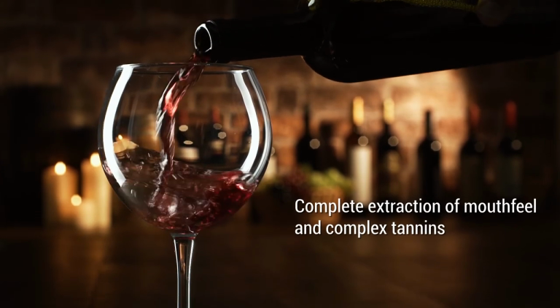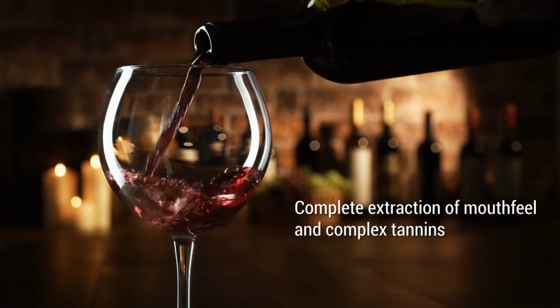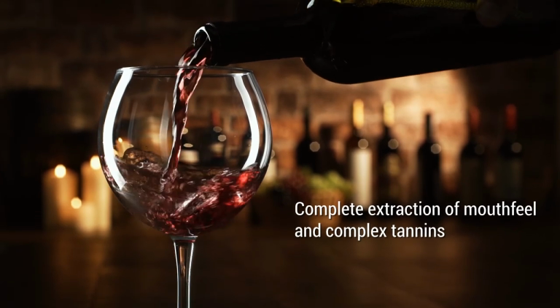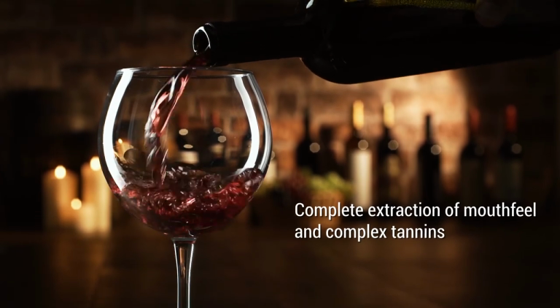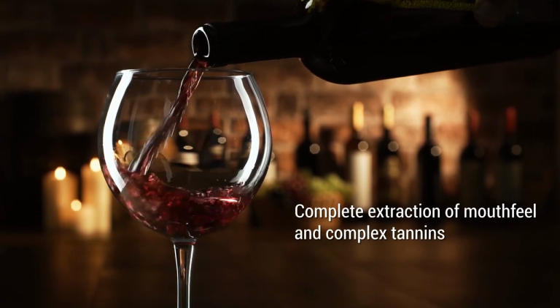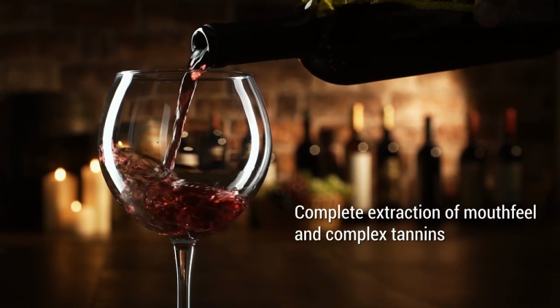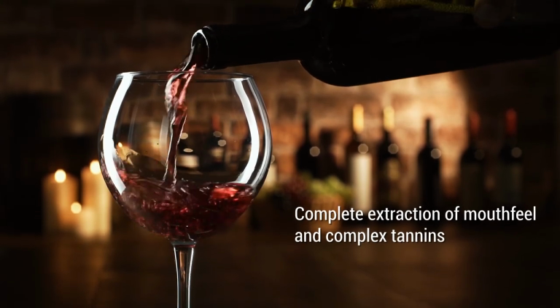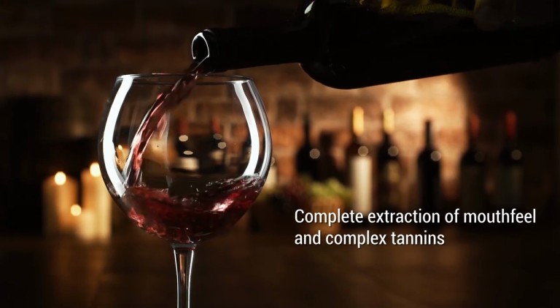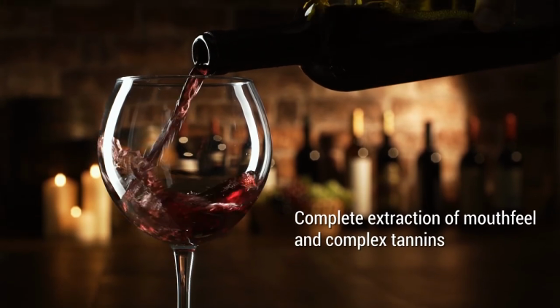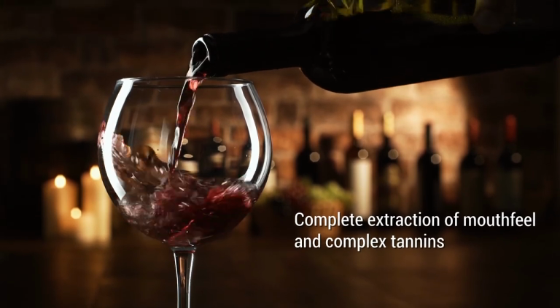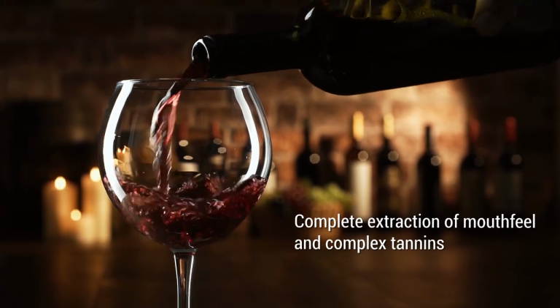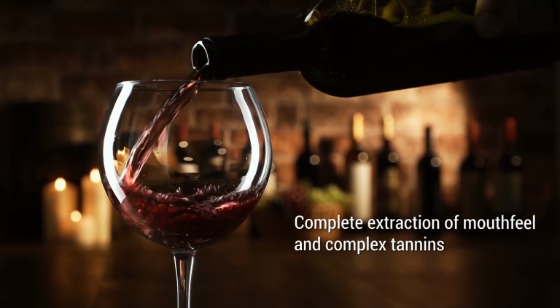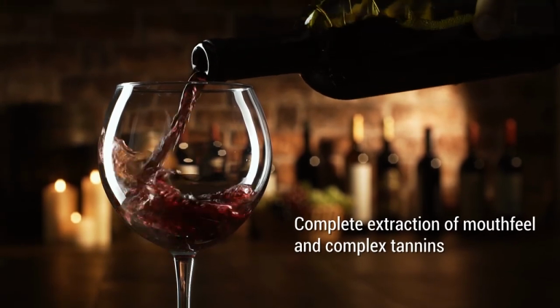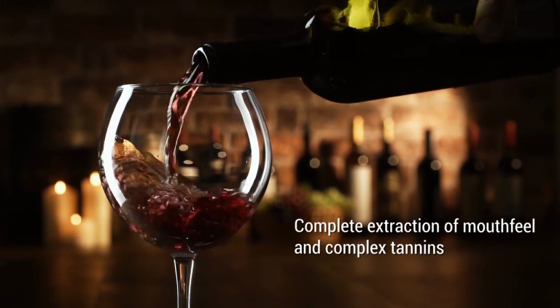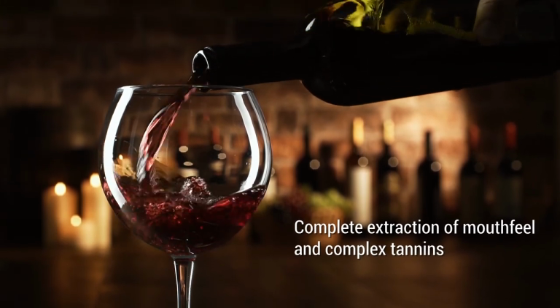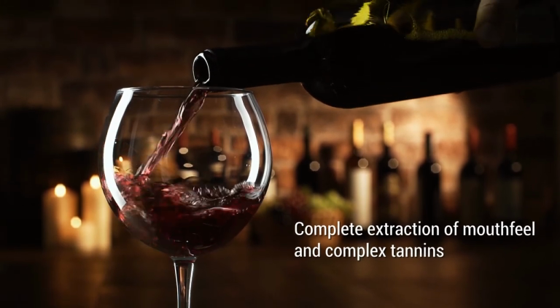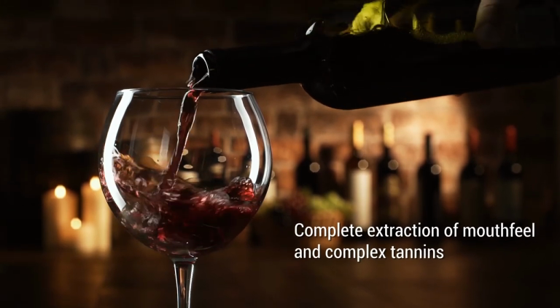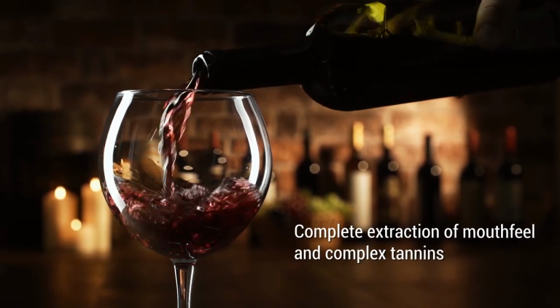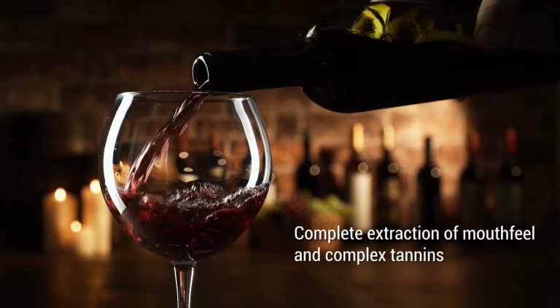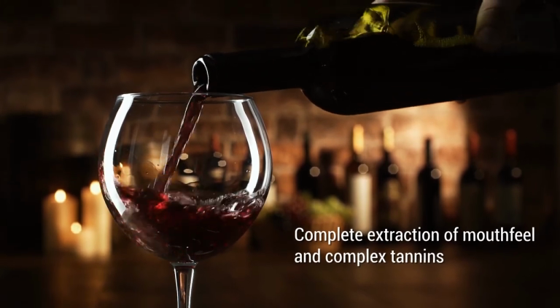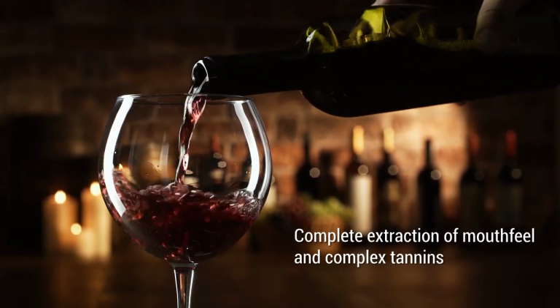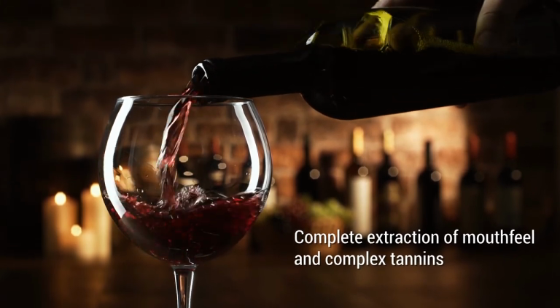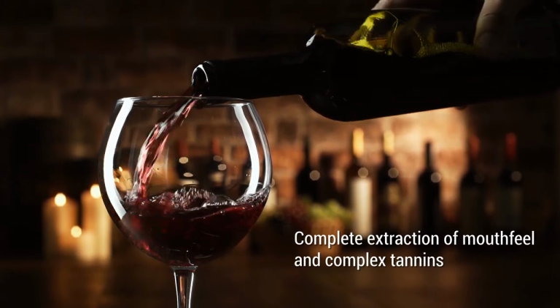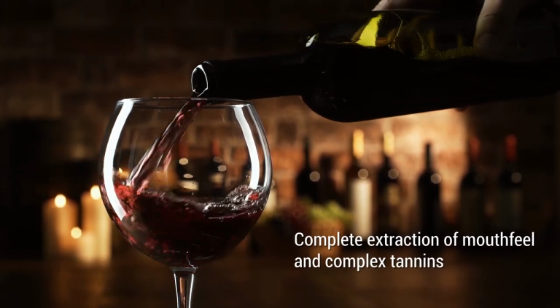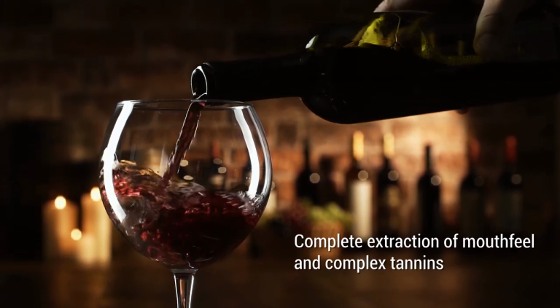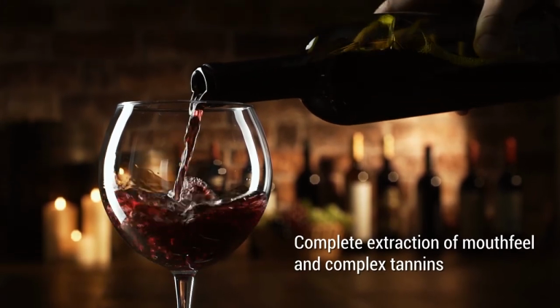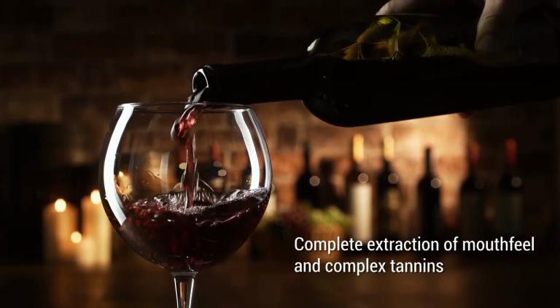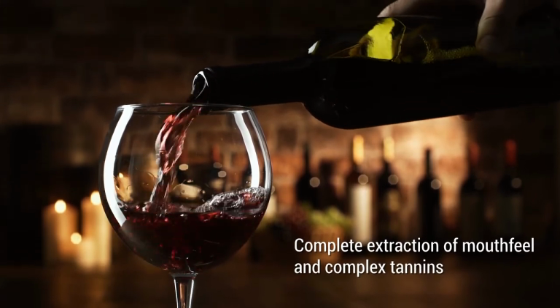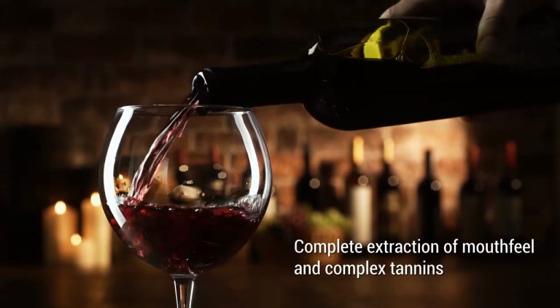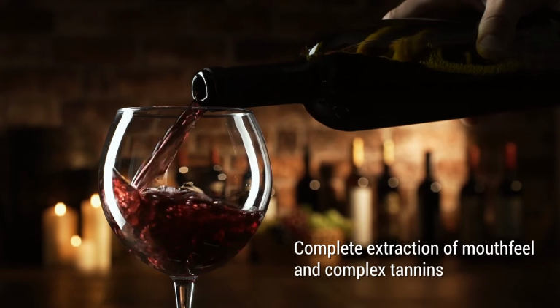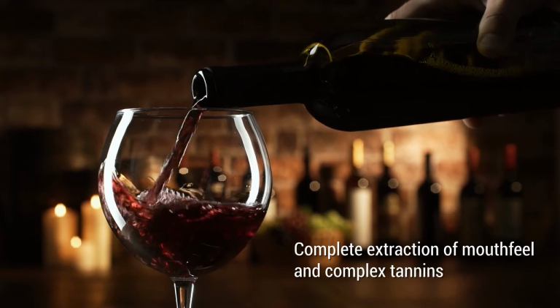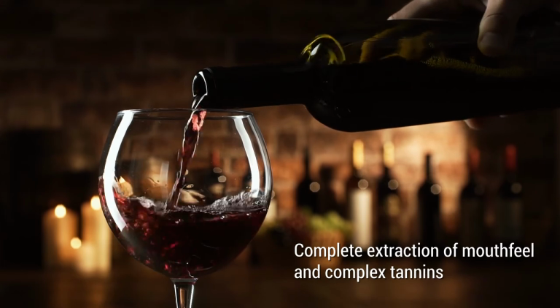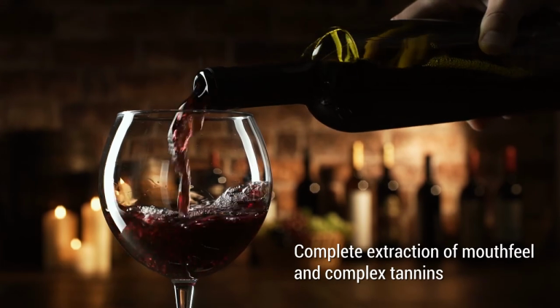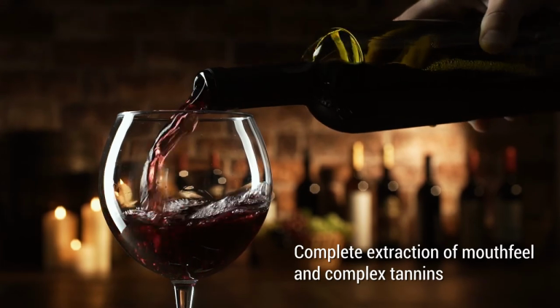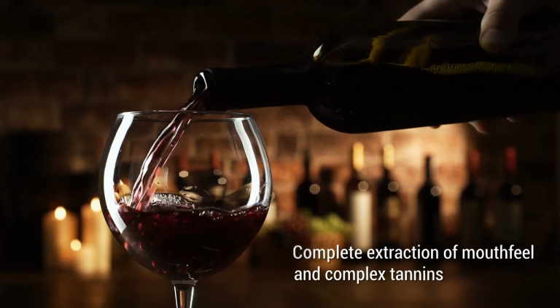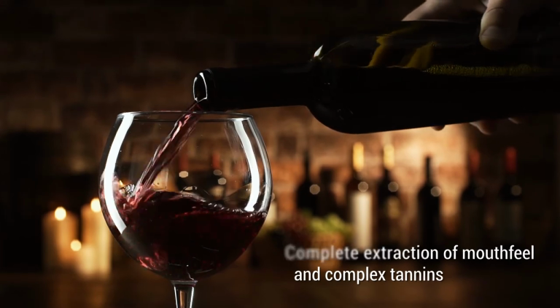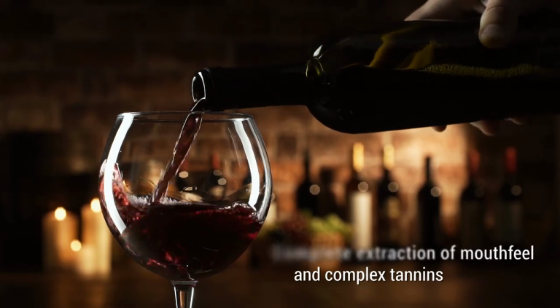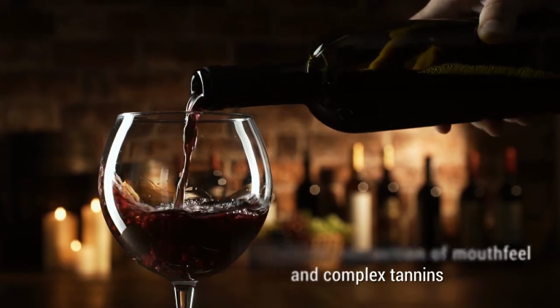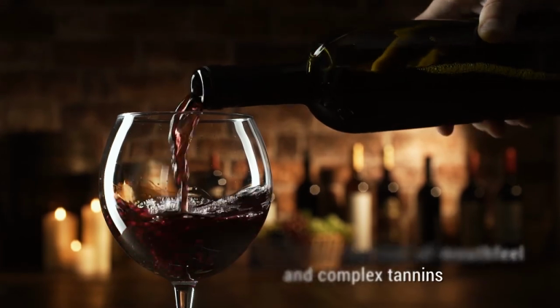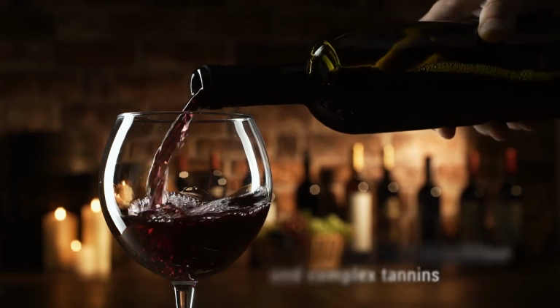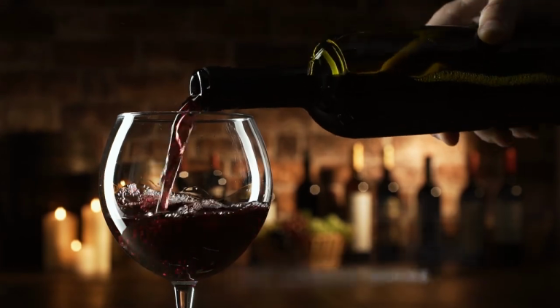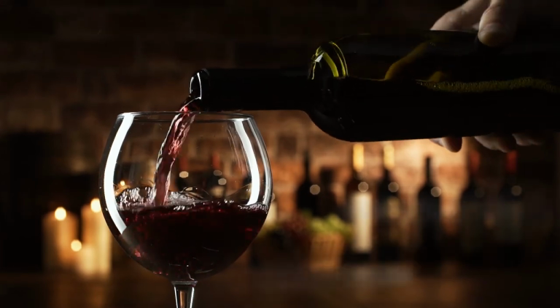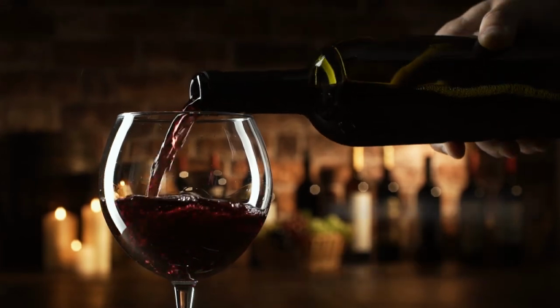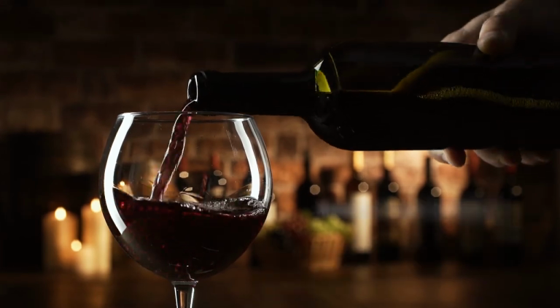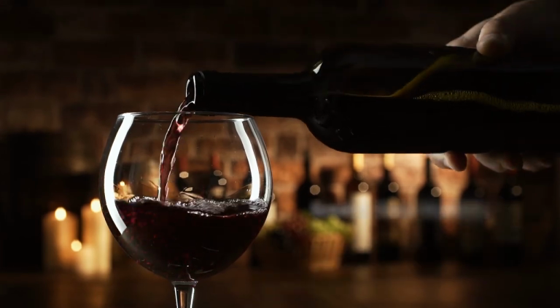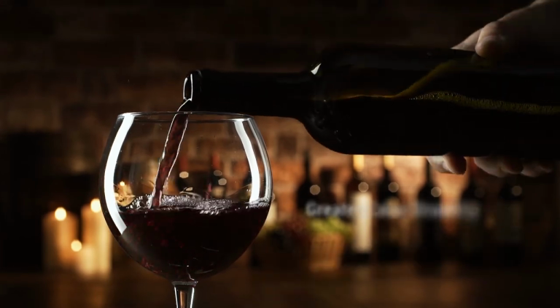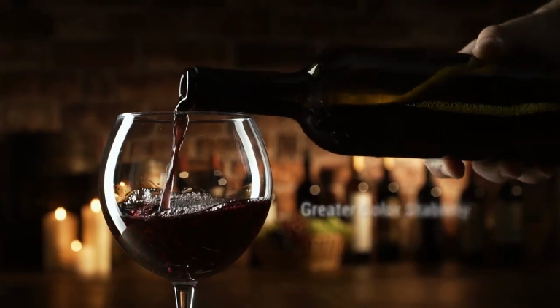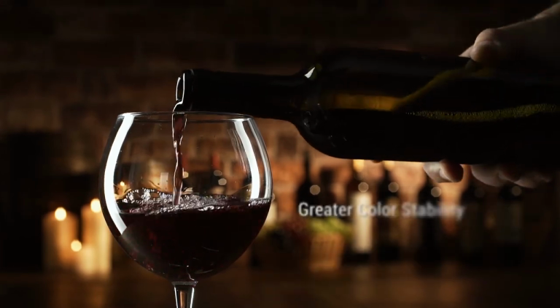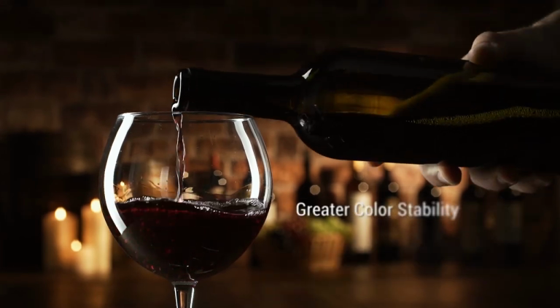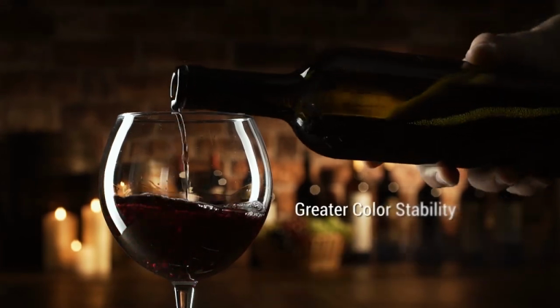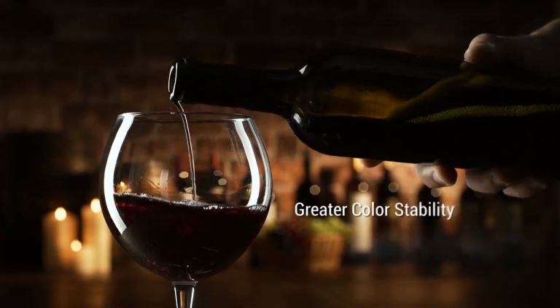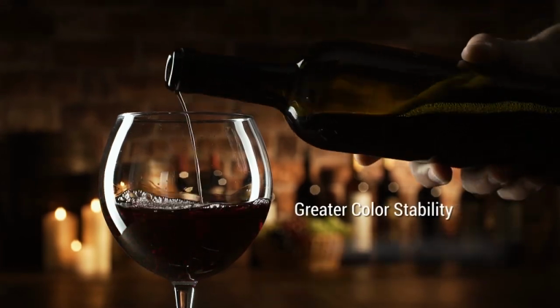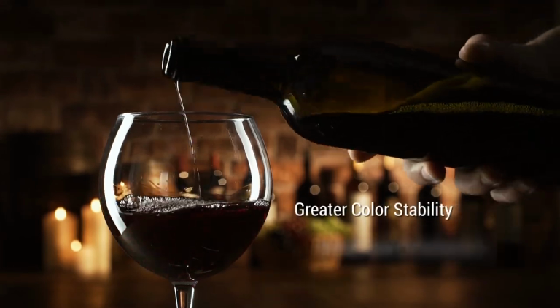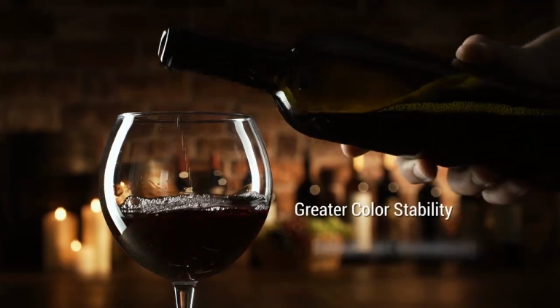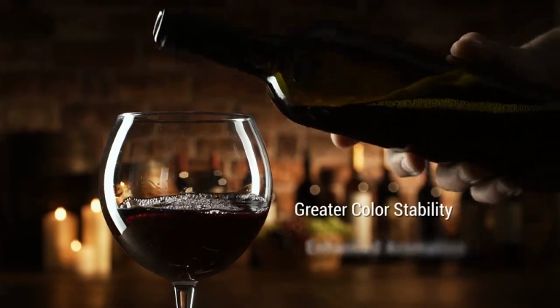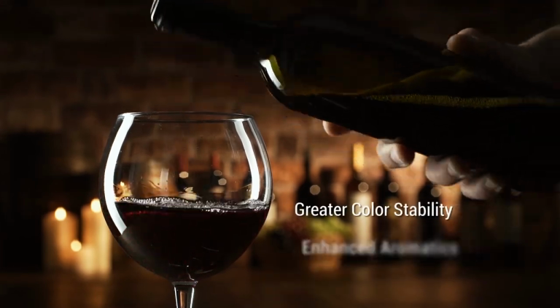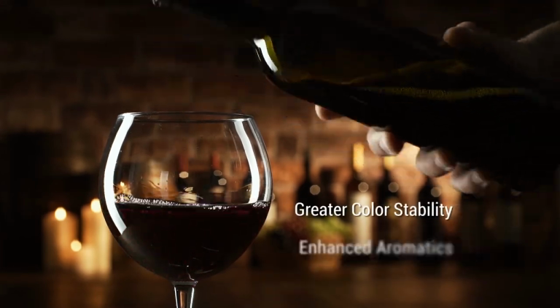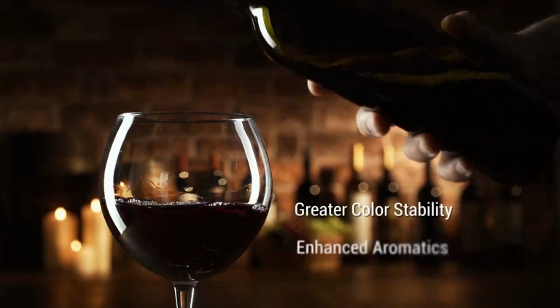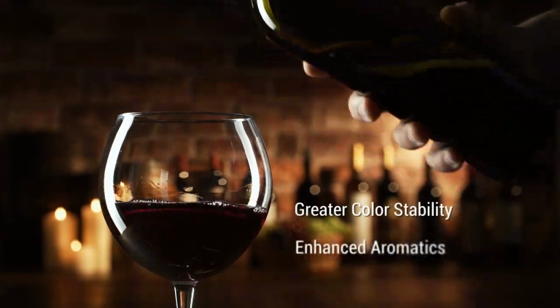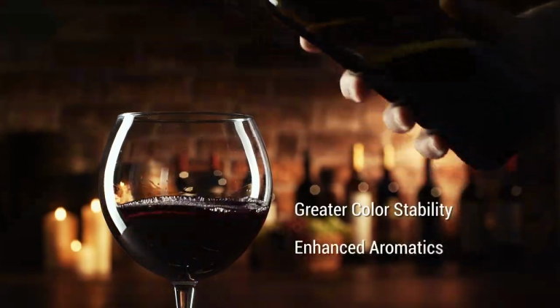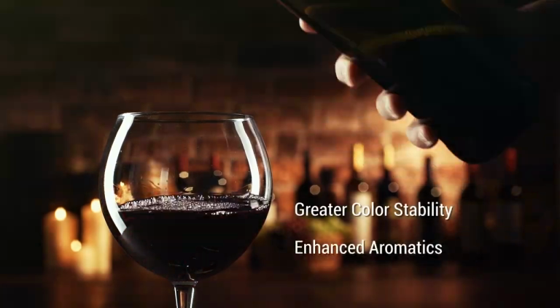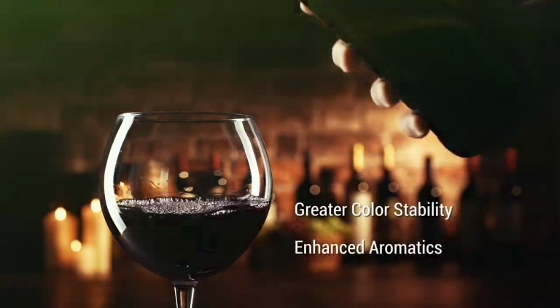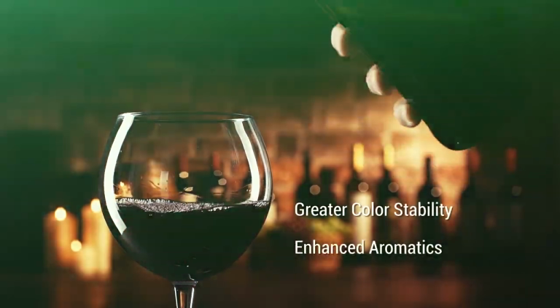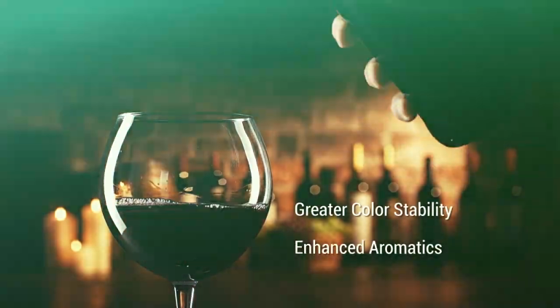Thermo Vinification allows the production of wines that are ready to drink with greater color stability and enhanced aromatics.